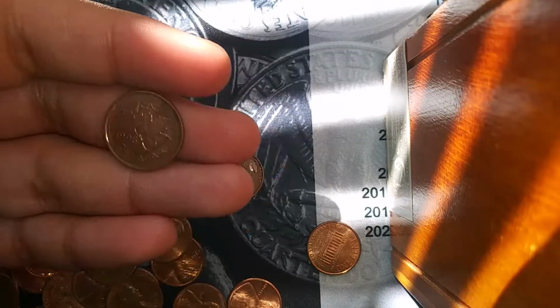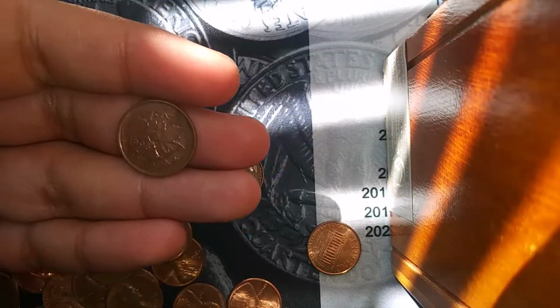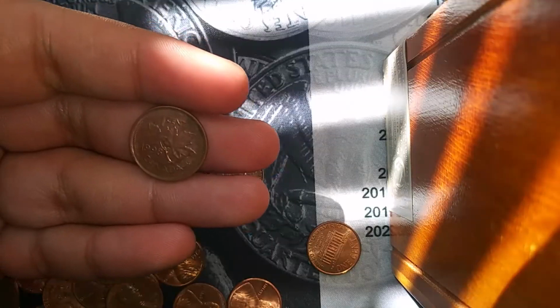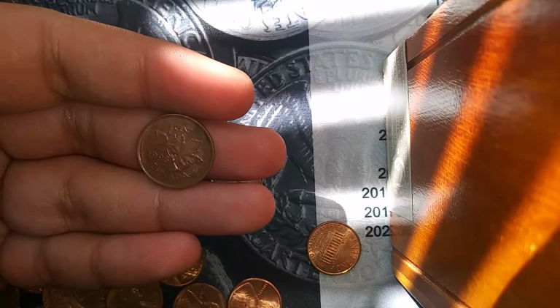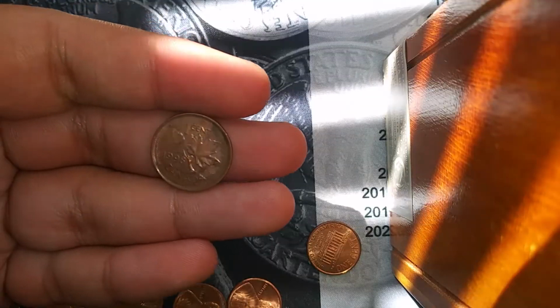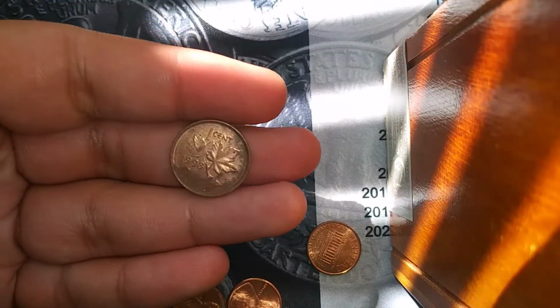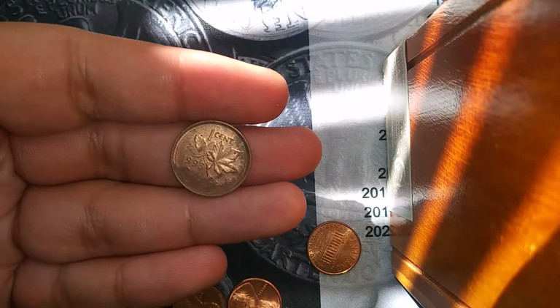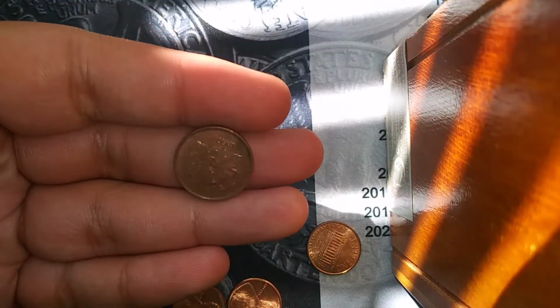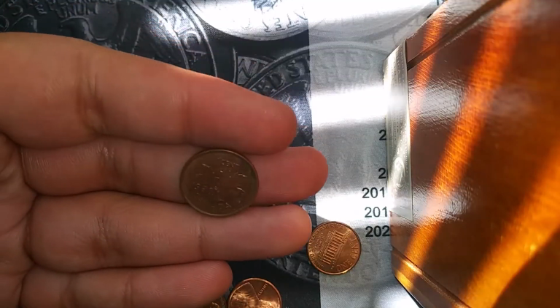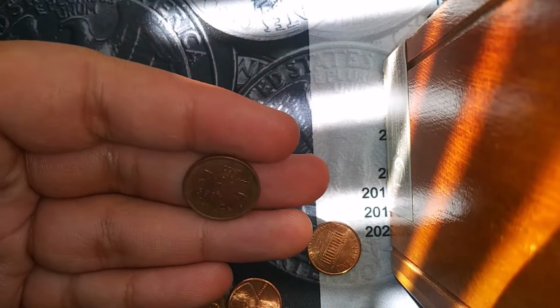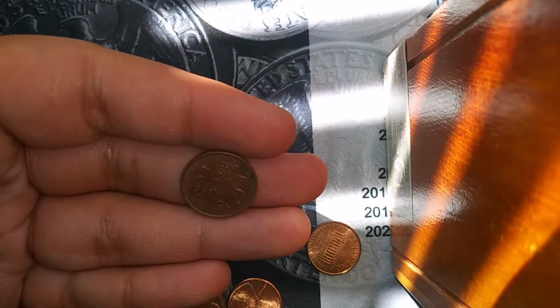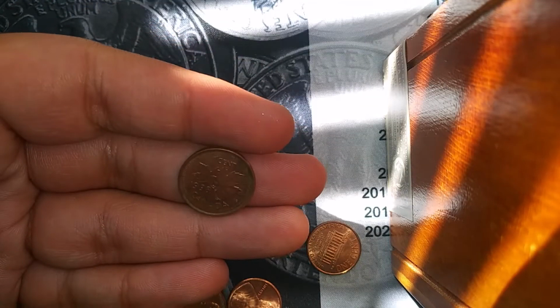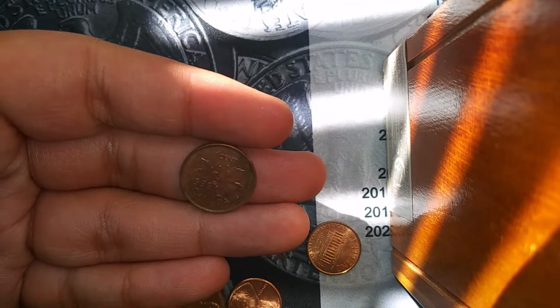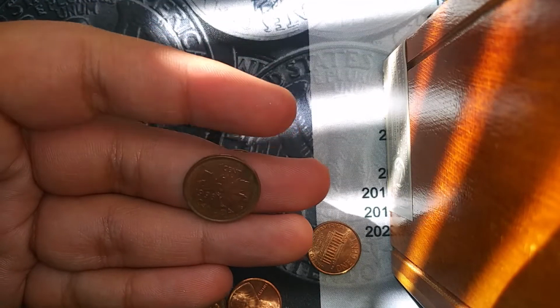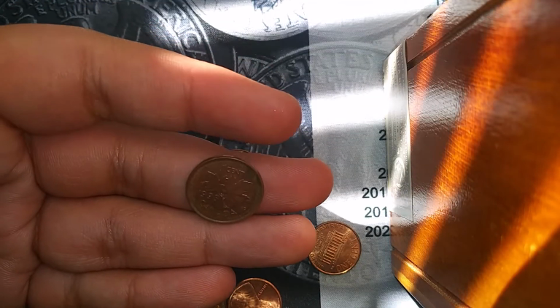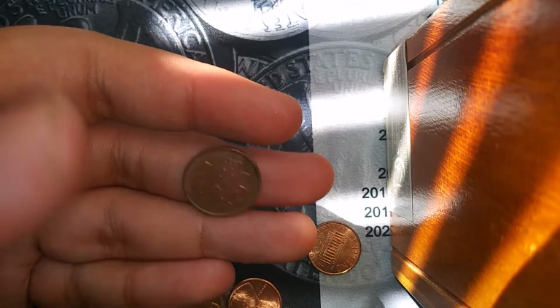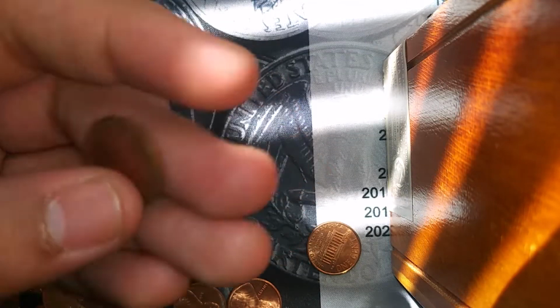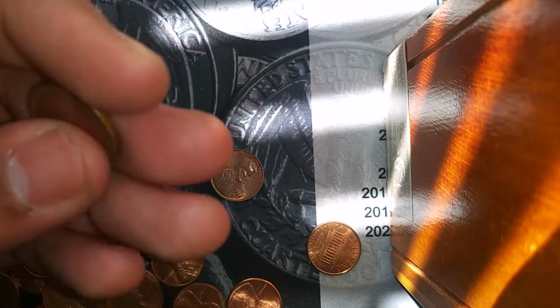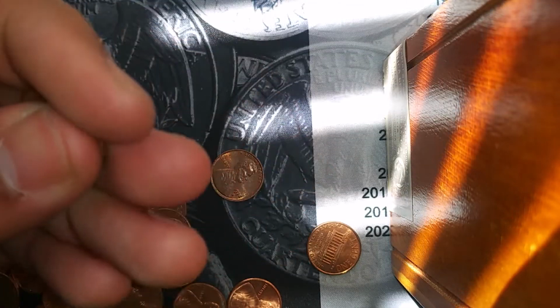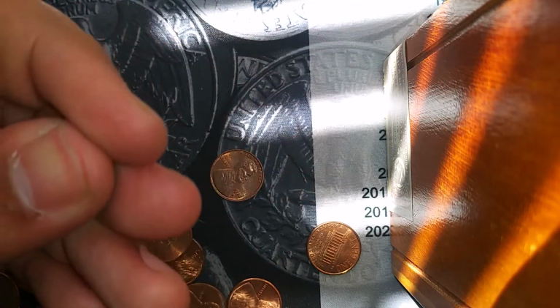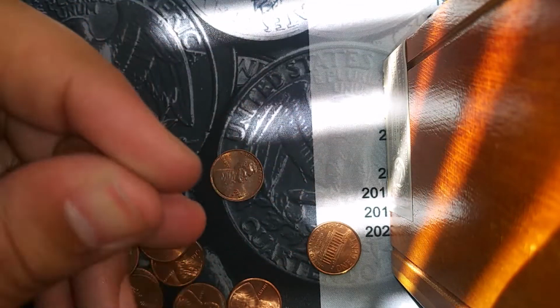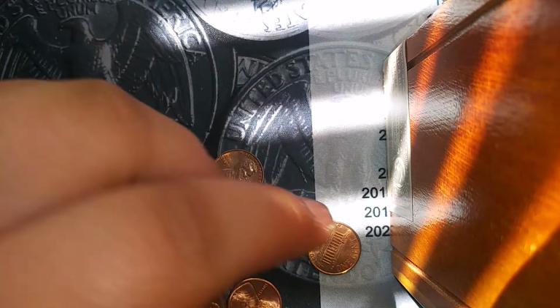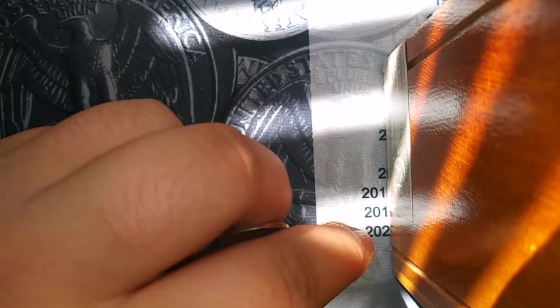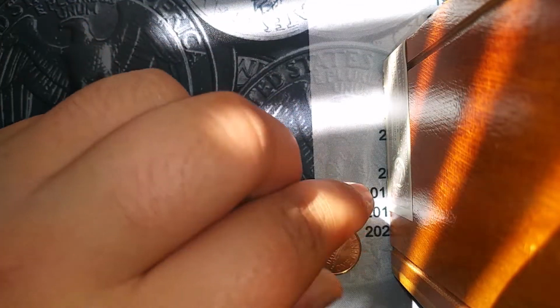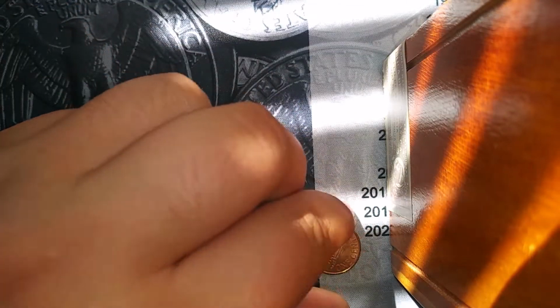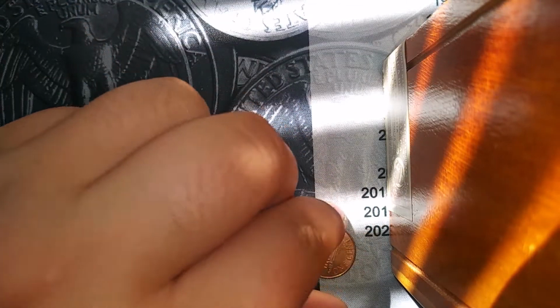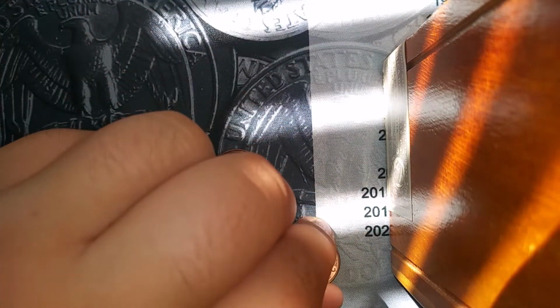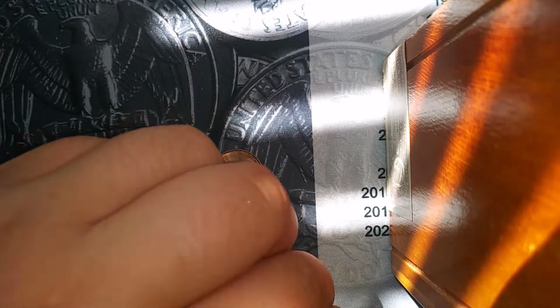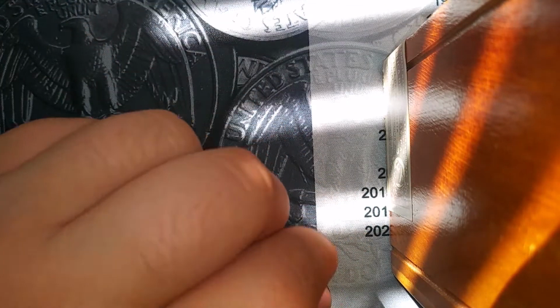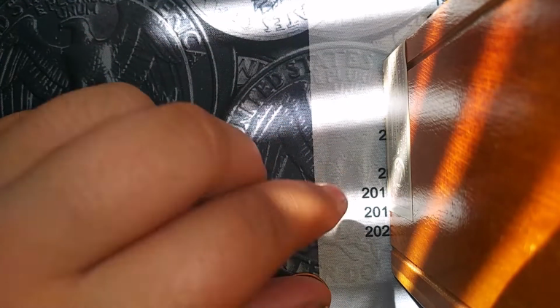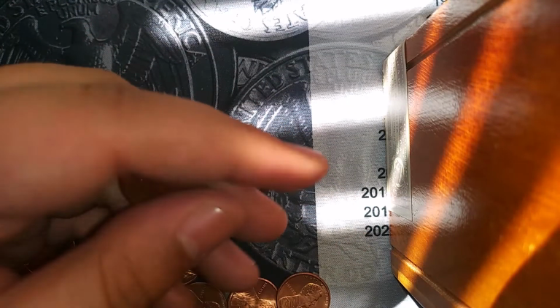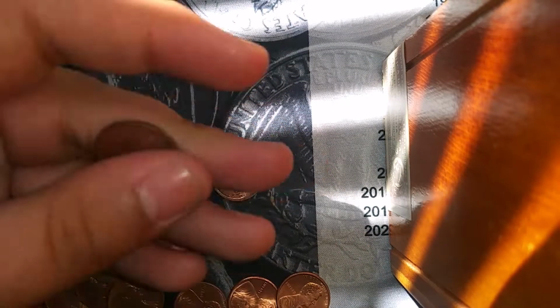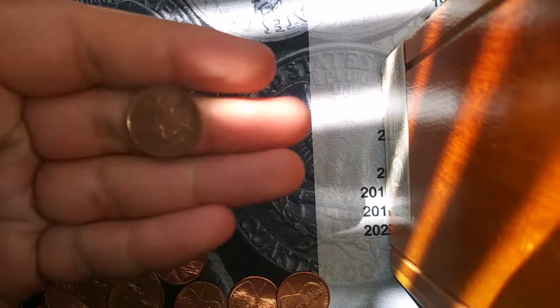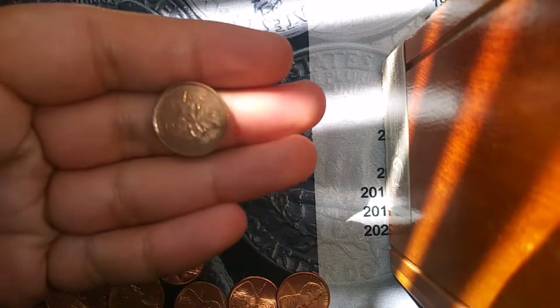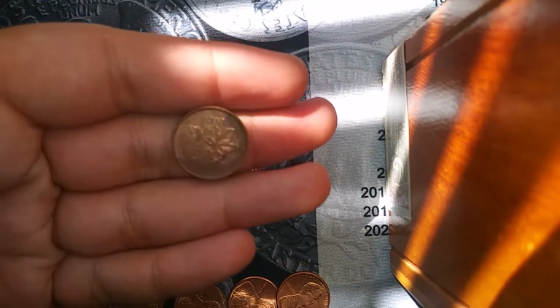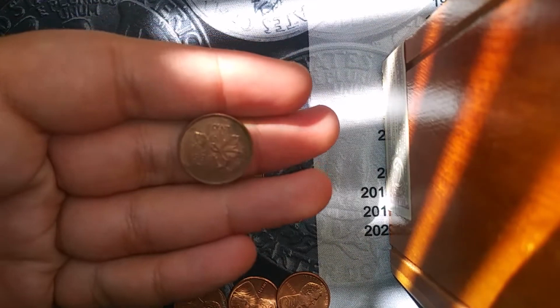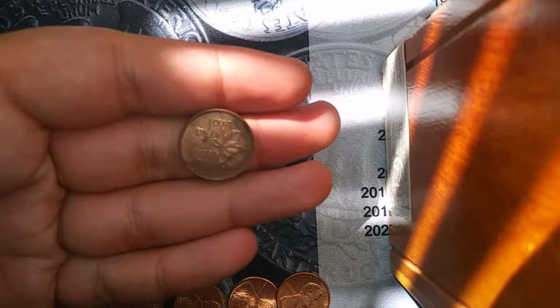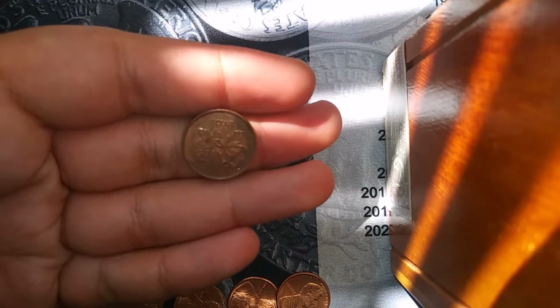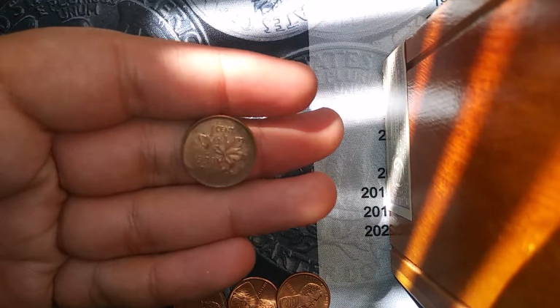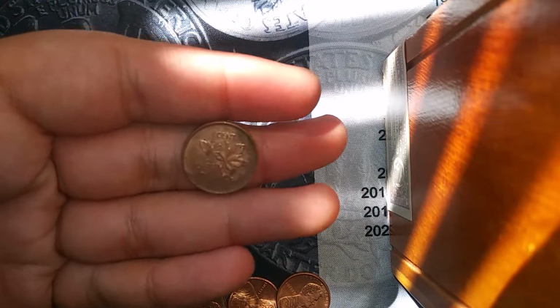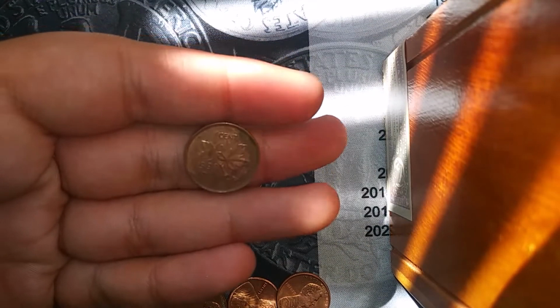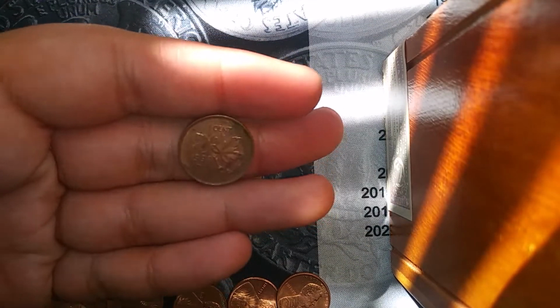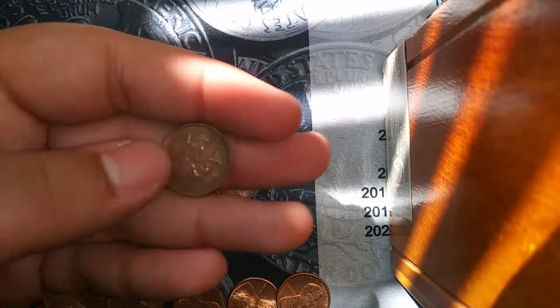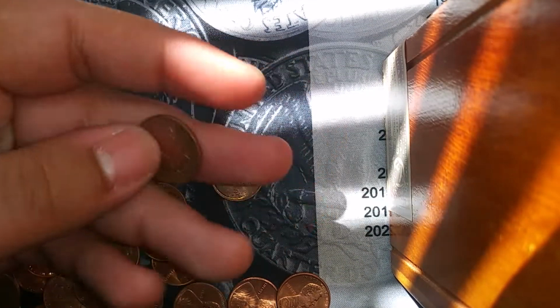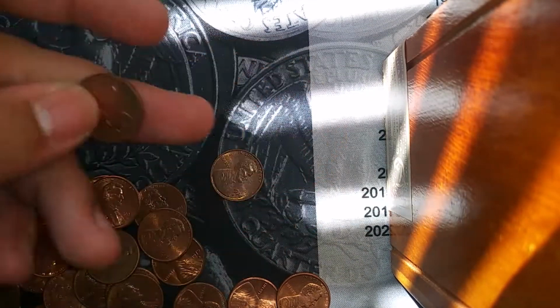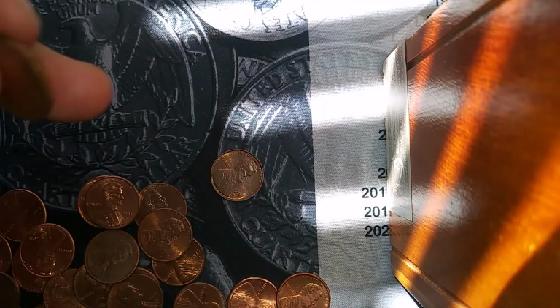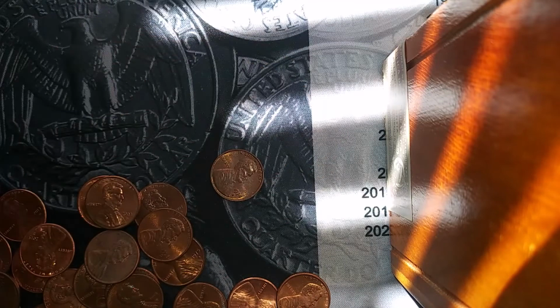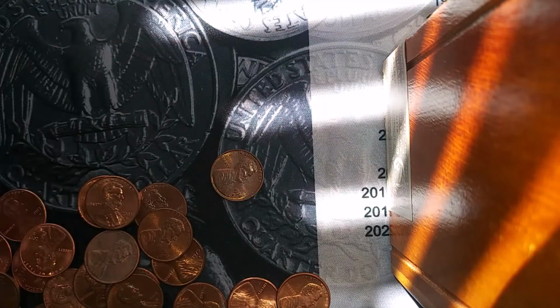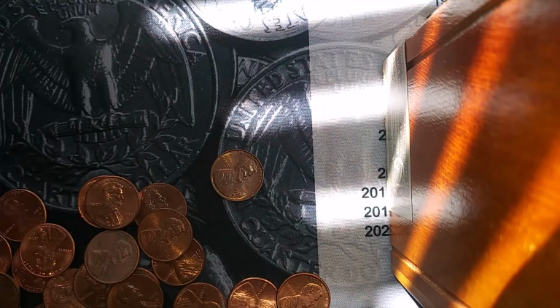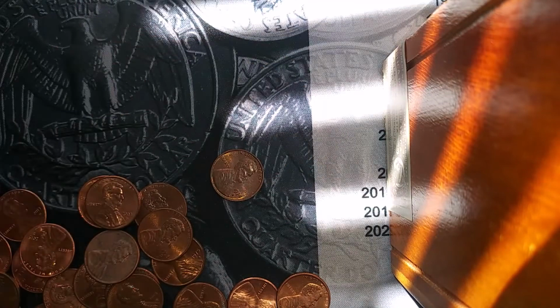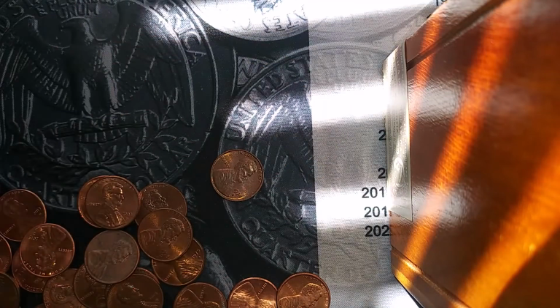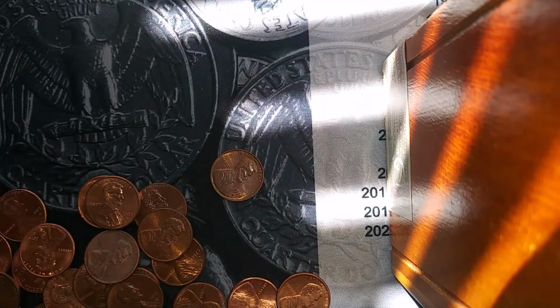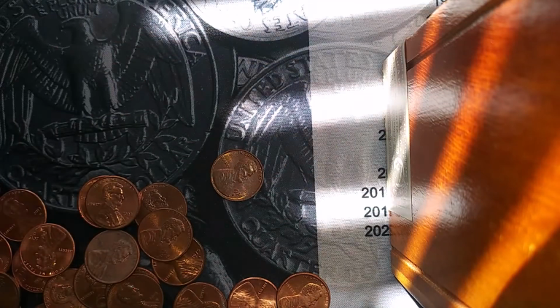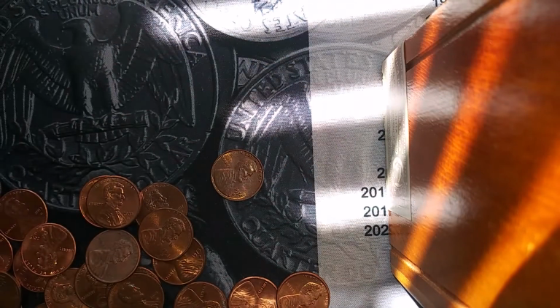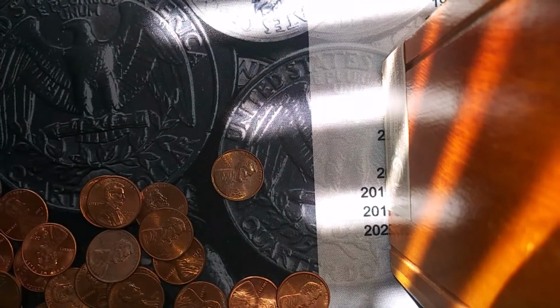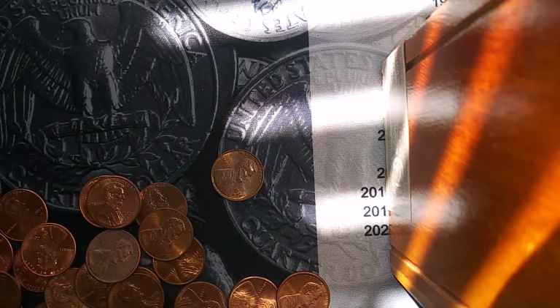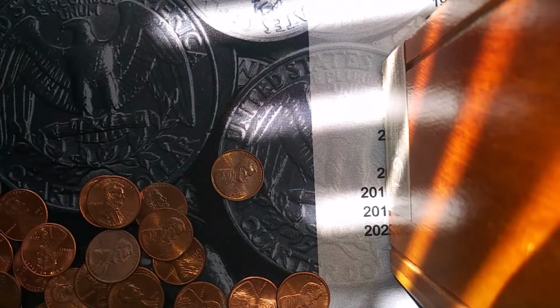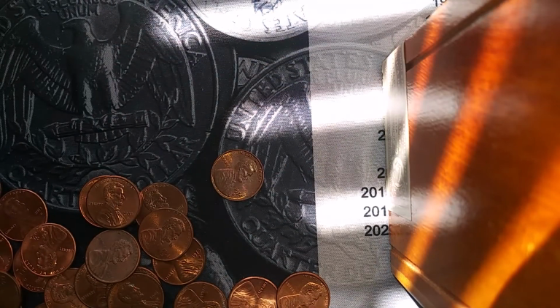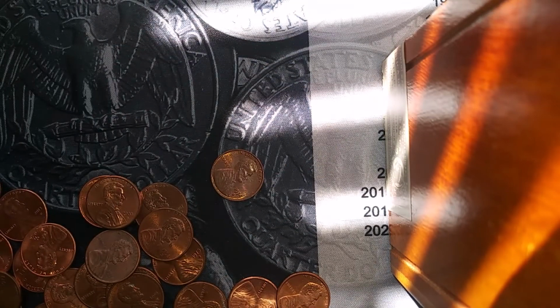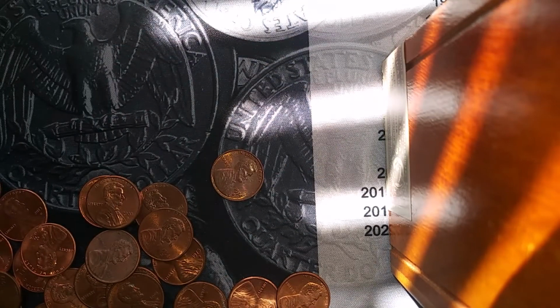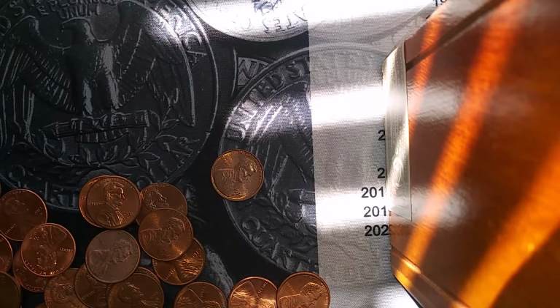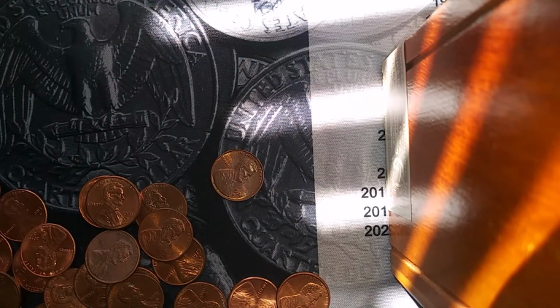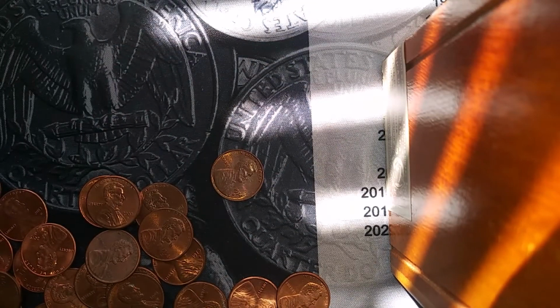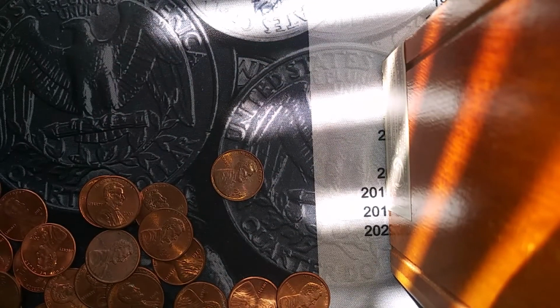Right under a 1974-S was another foreign — a 1998 Canadian penny.